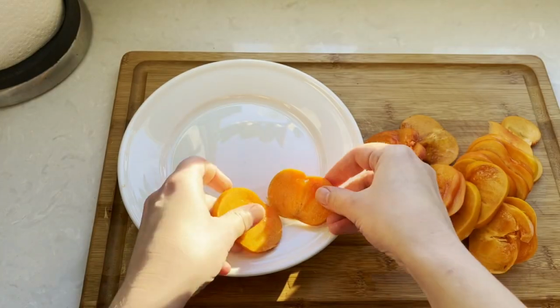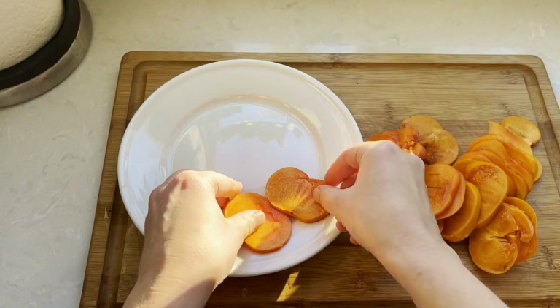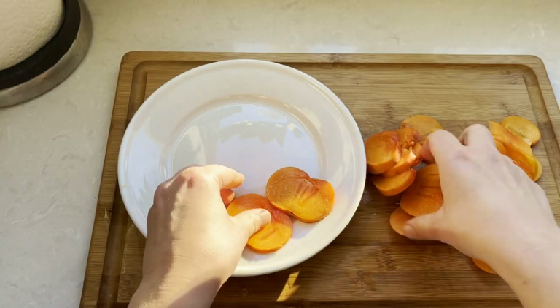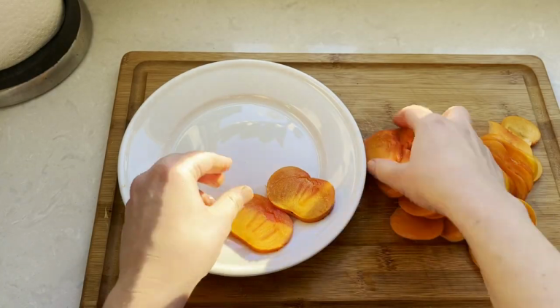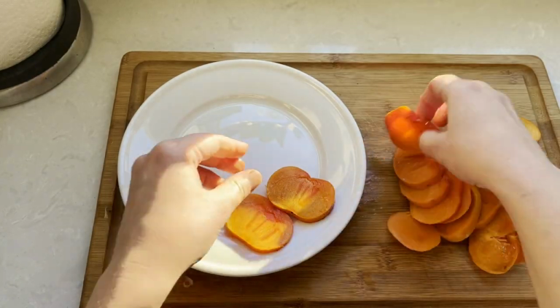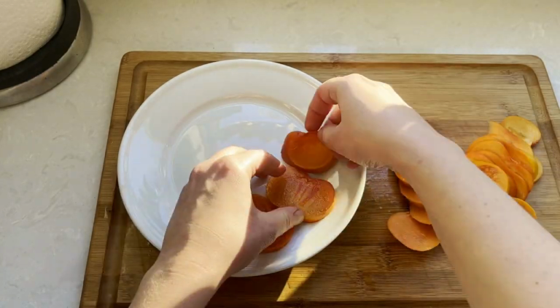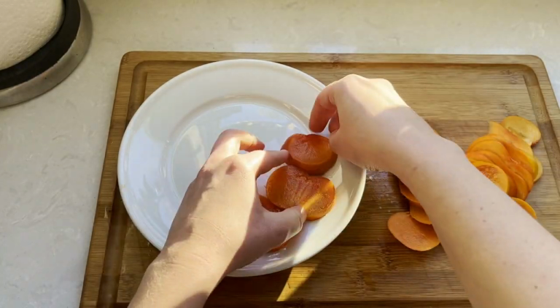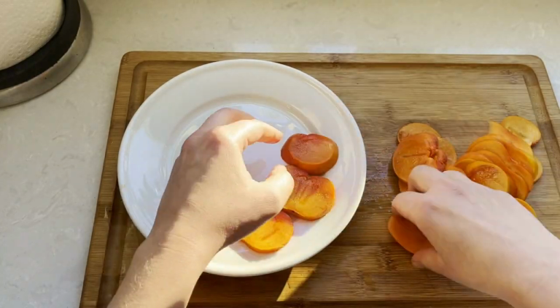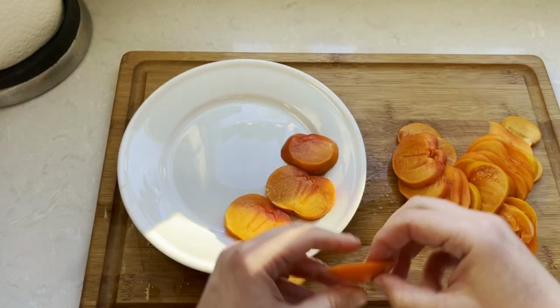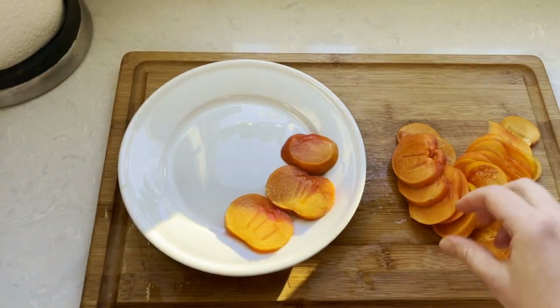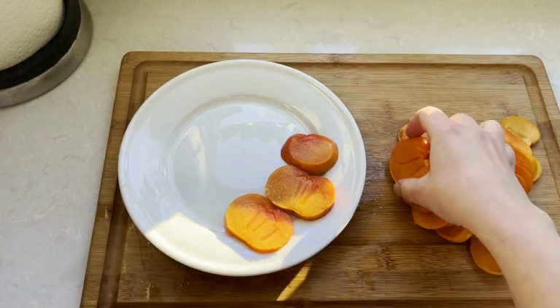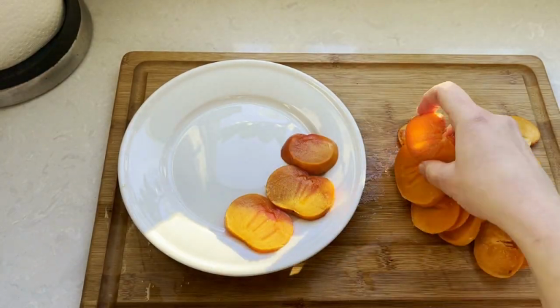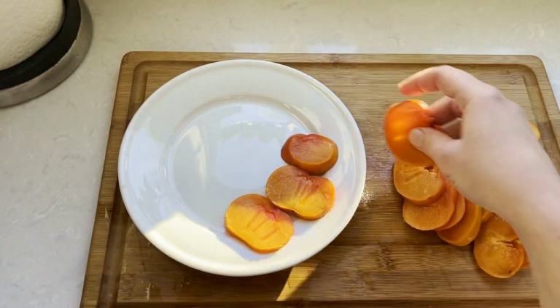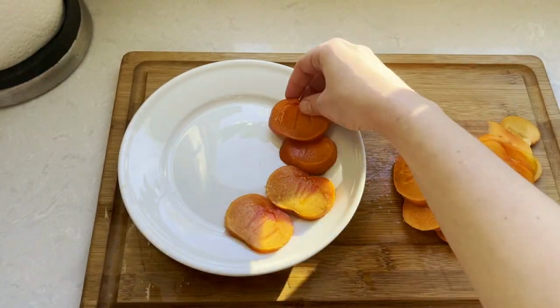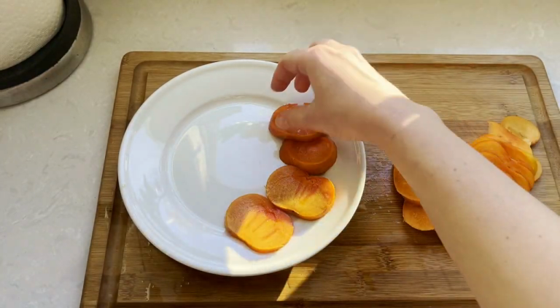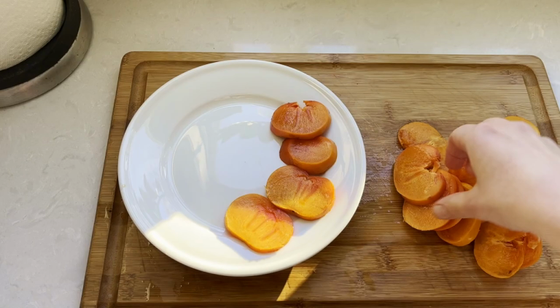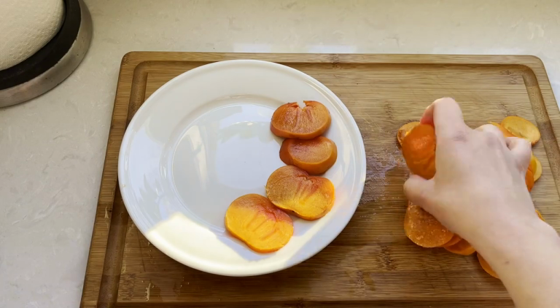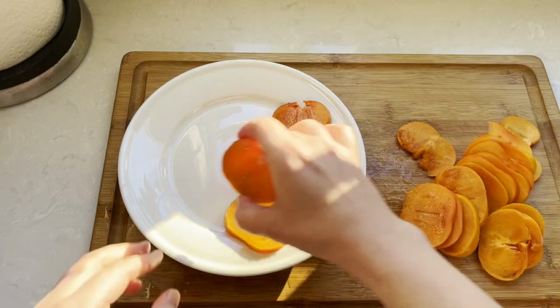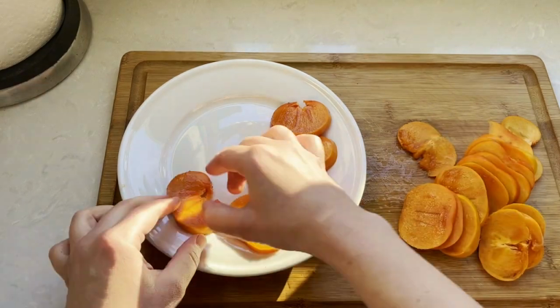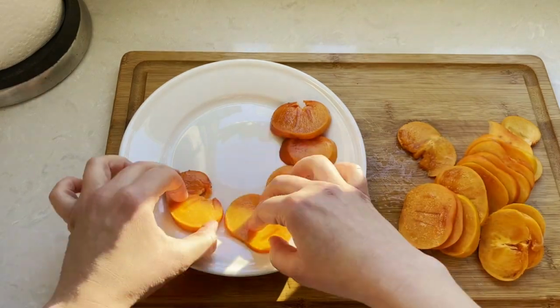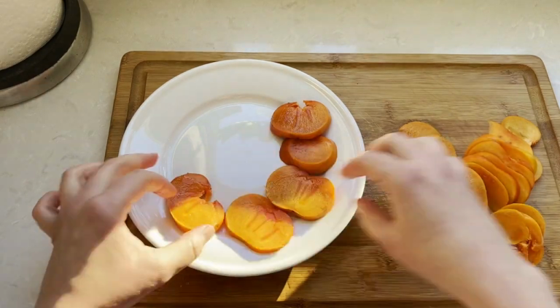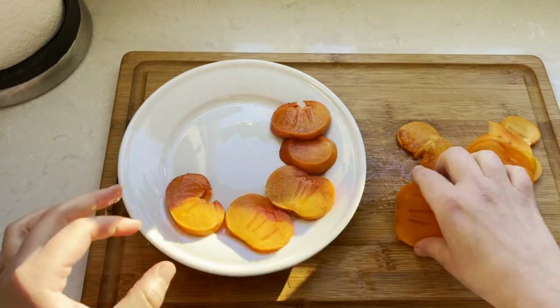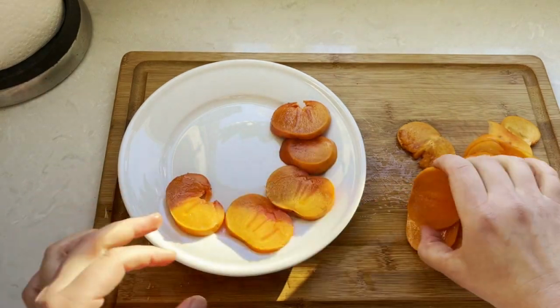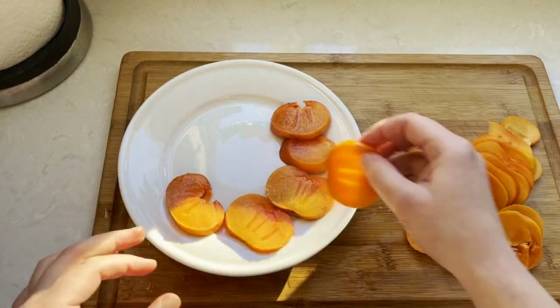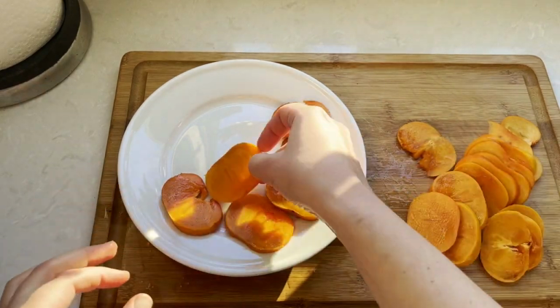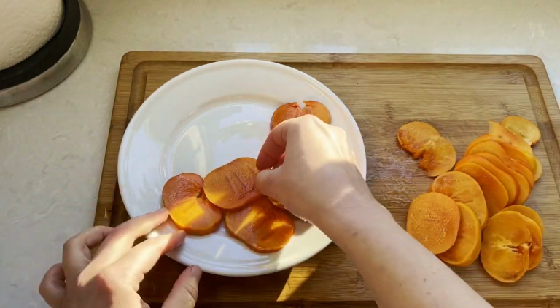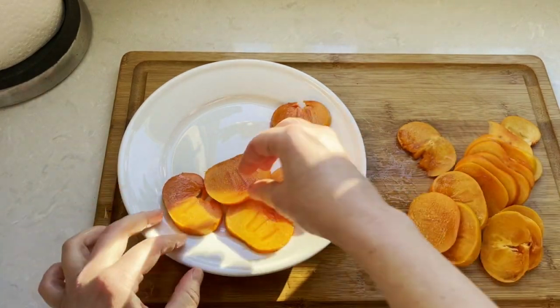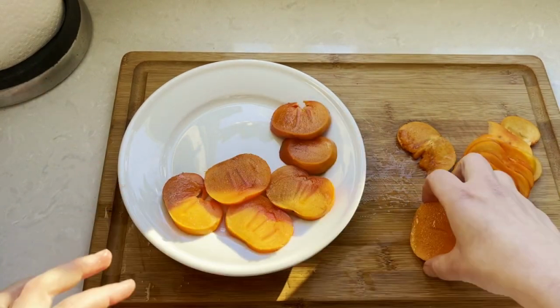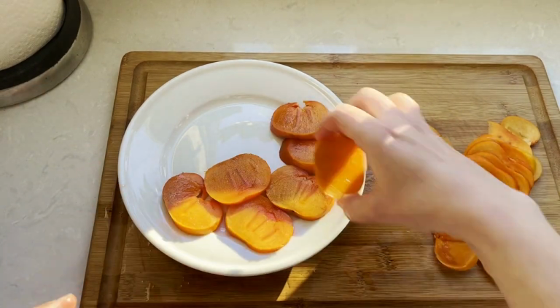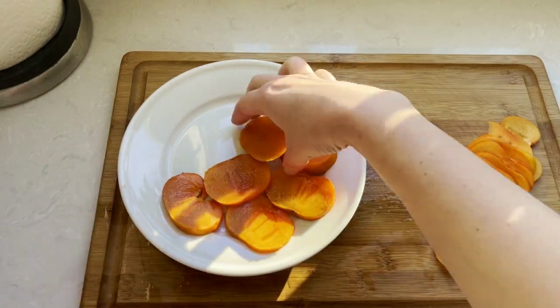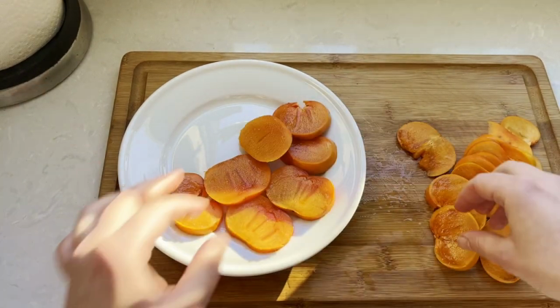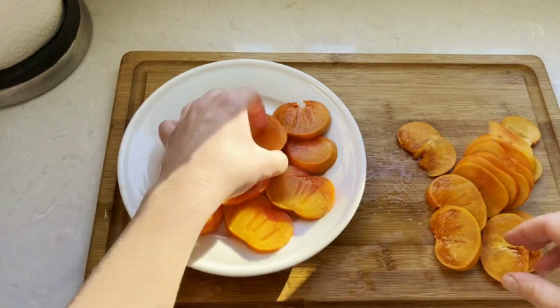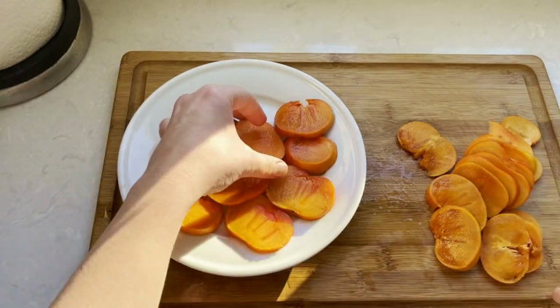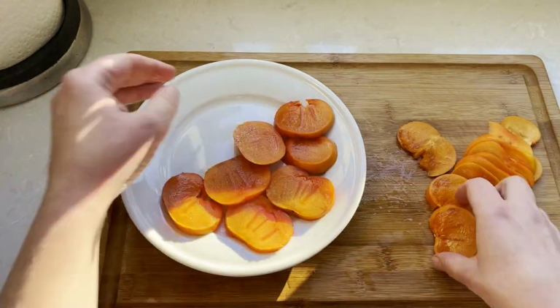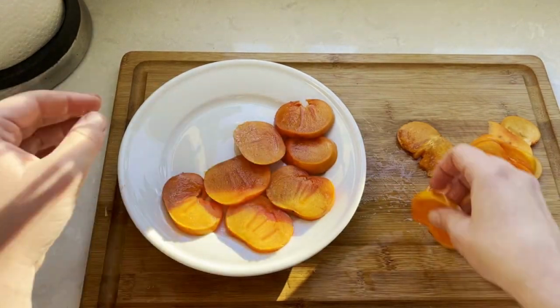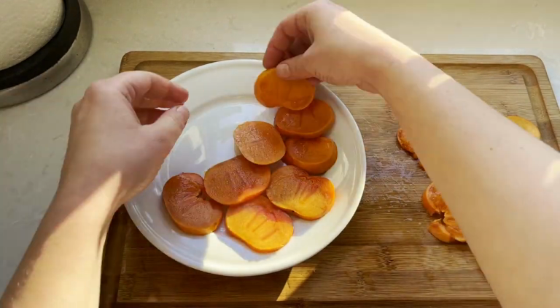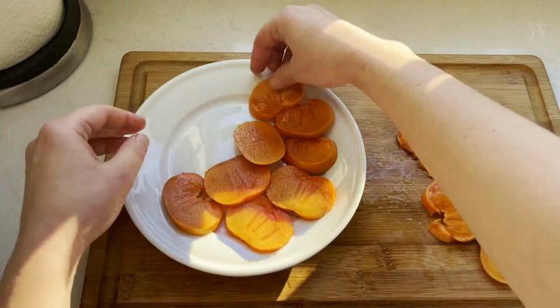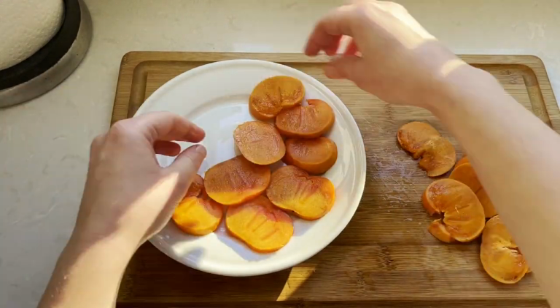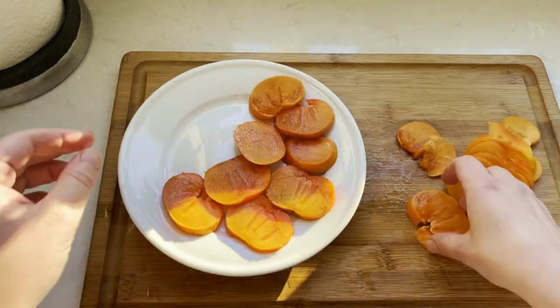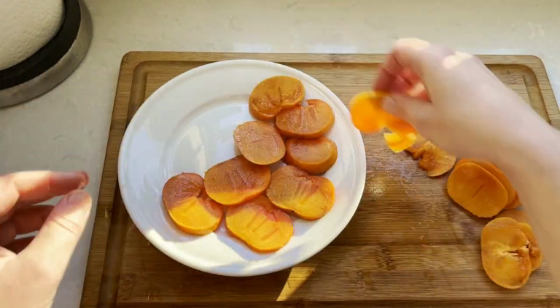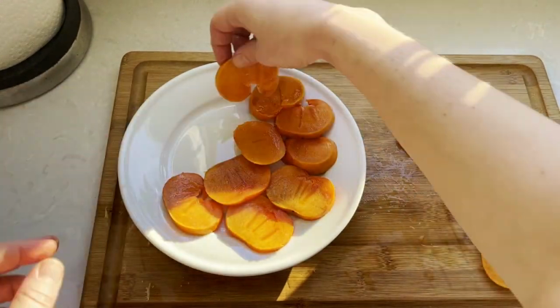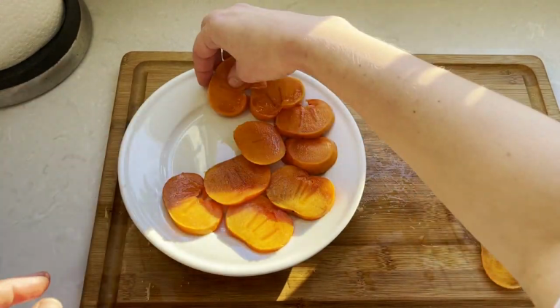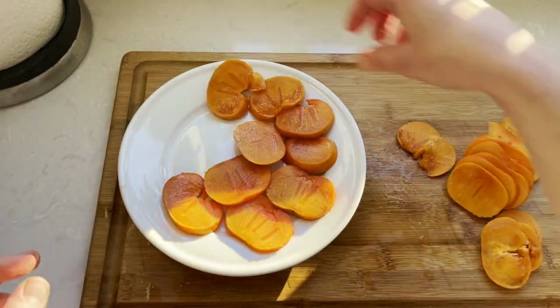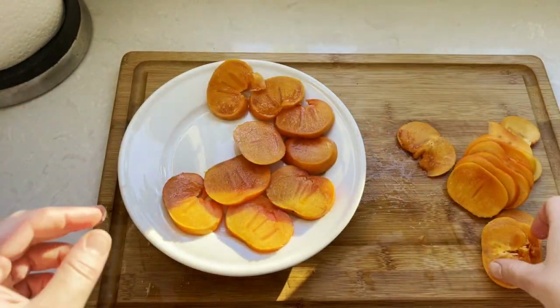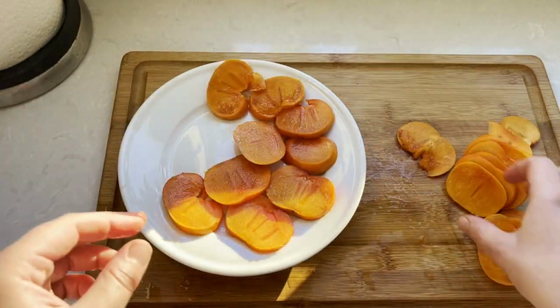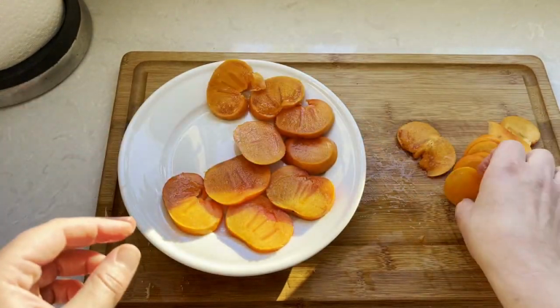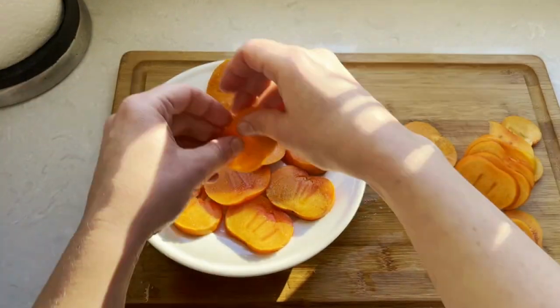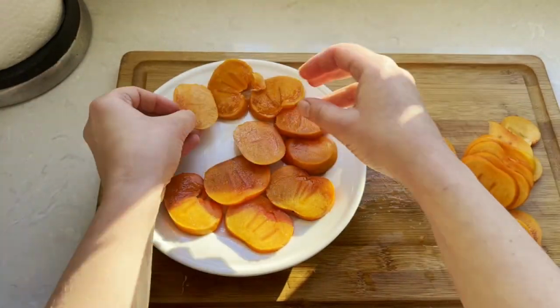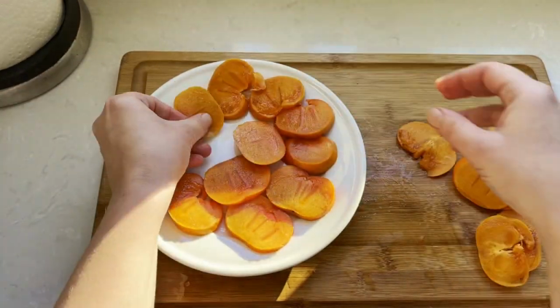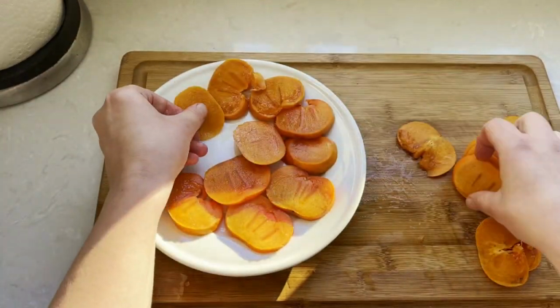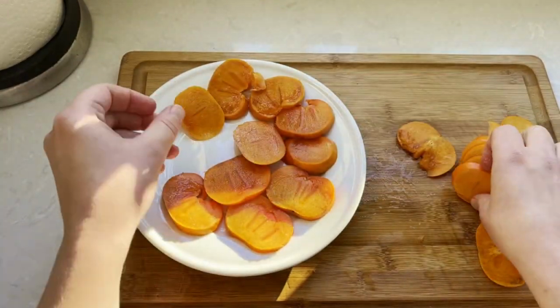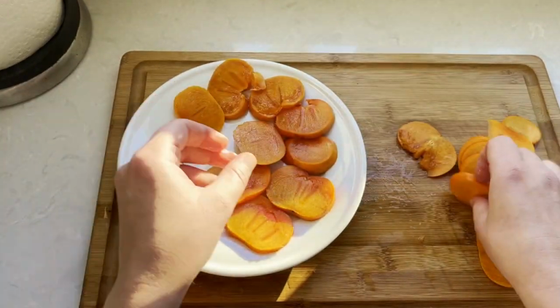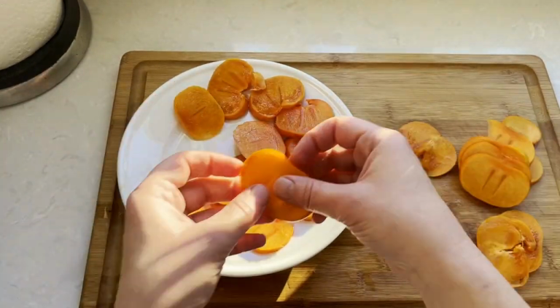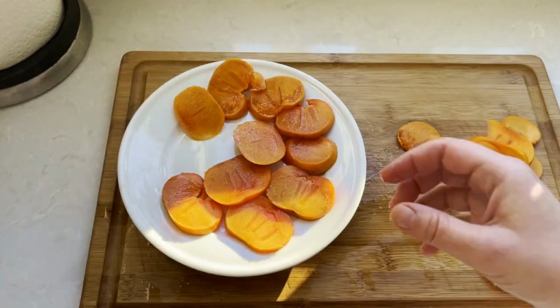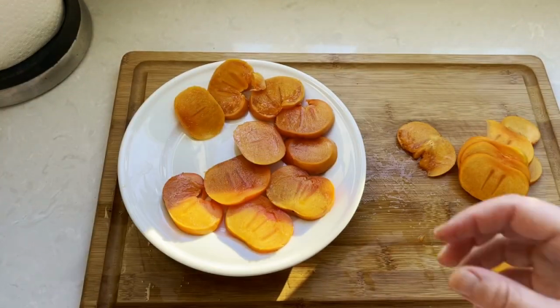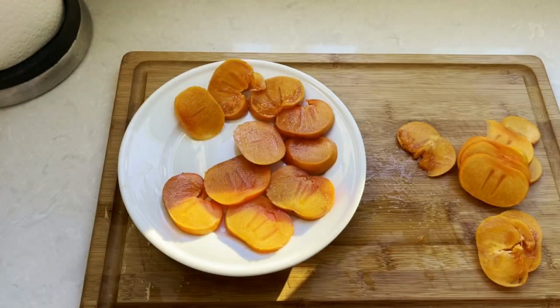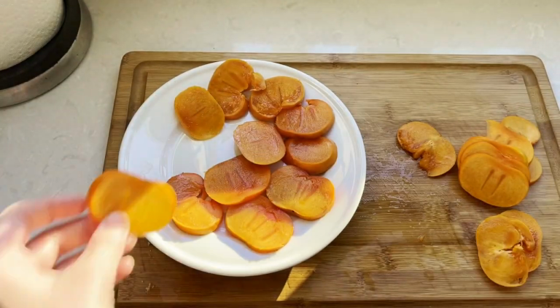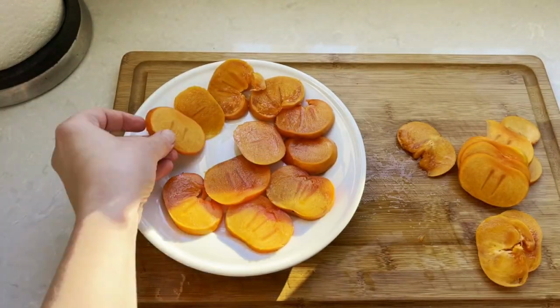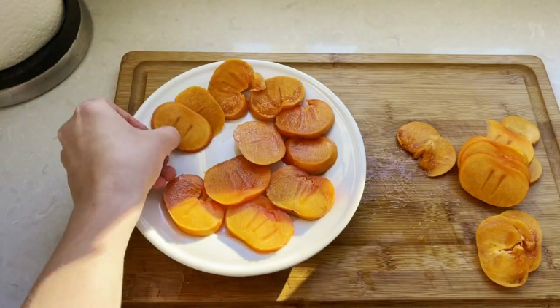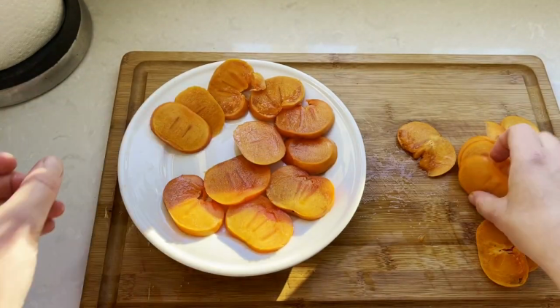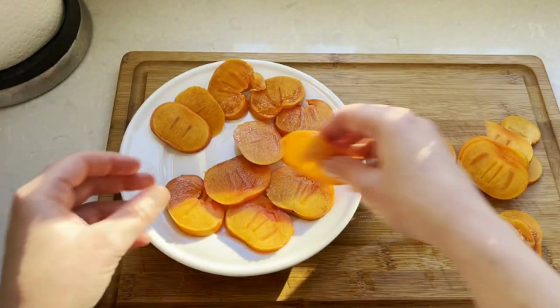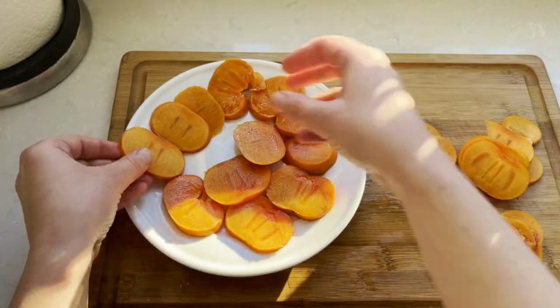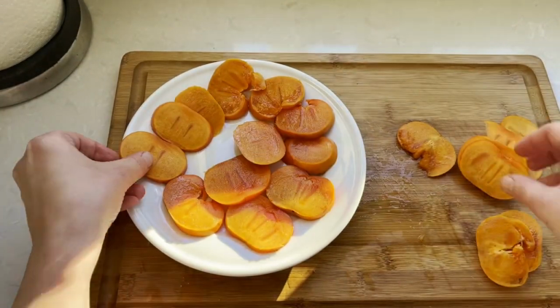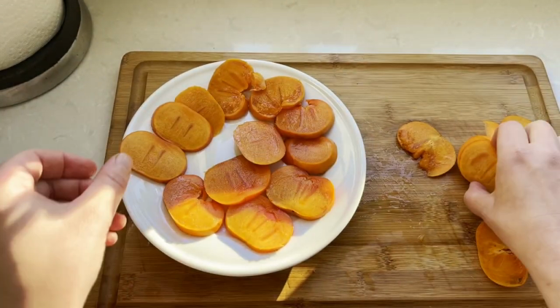Next, lay out your persimmon slices on a plate in a single layer with edges slightly overlapping to avoid any gaping holes.